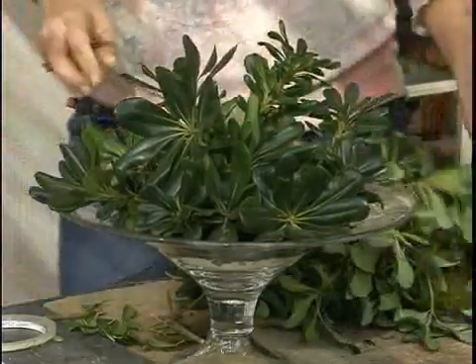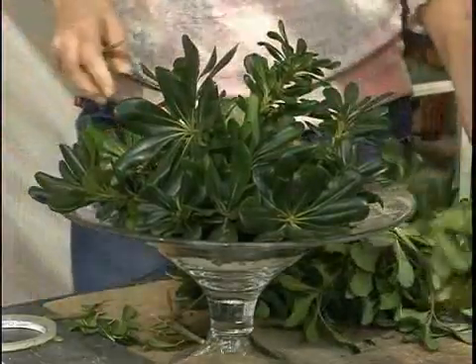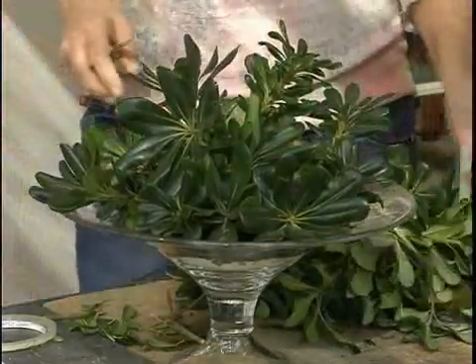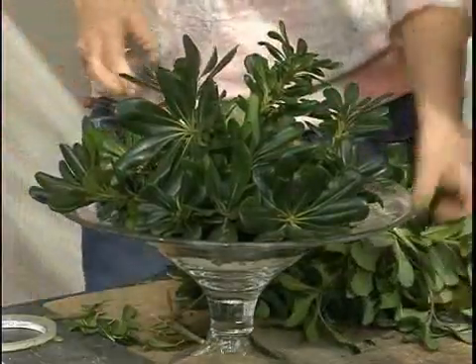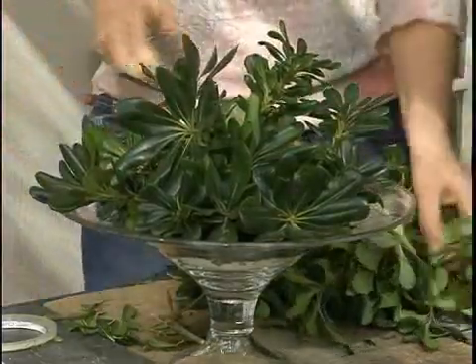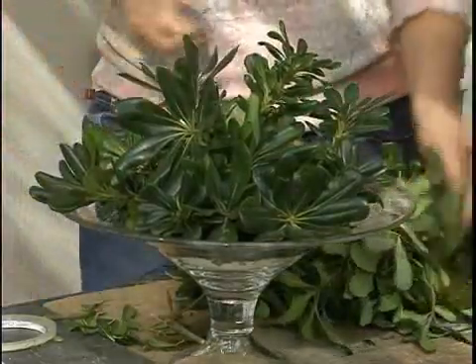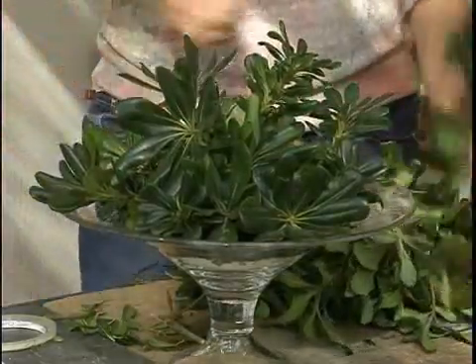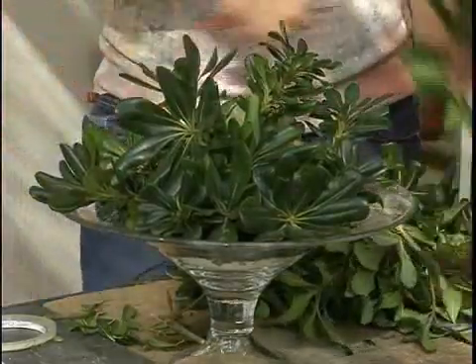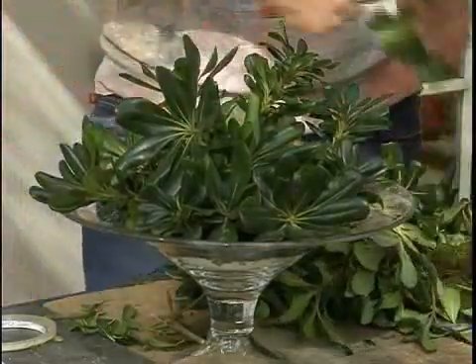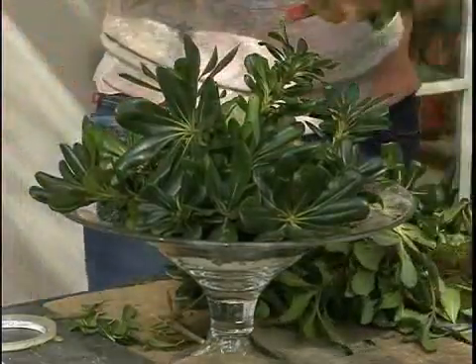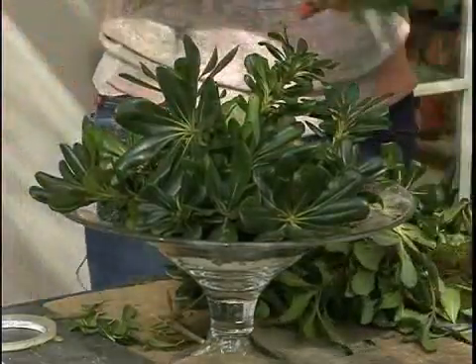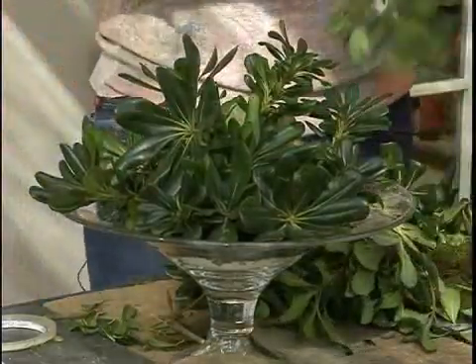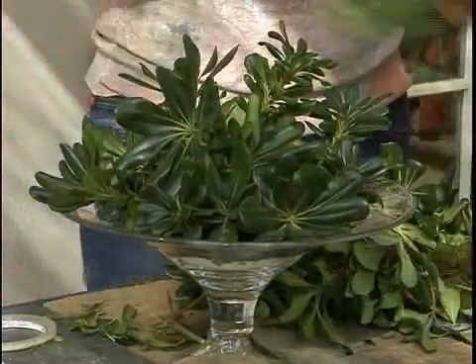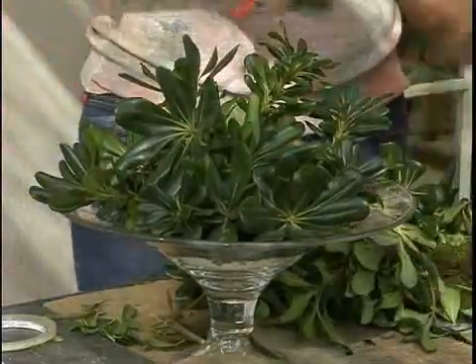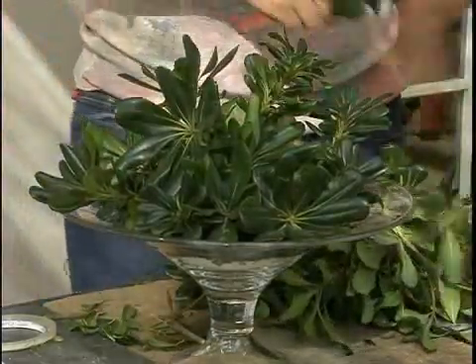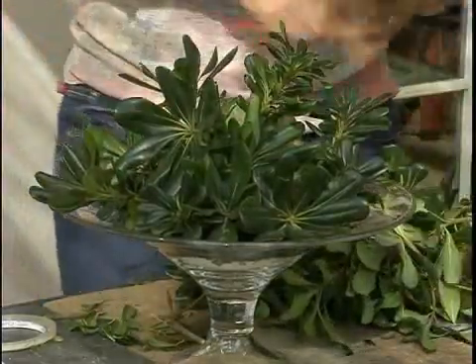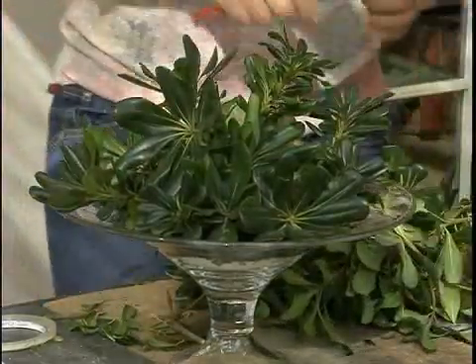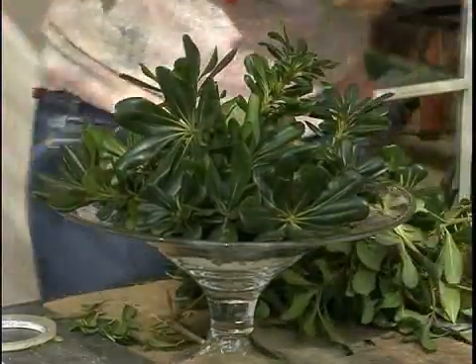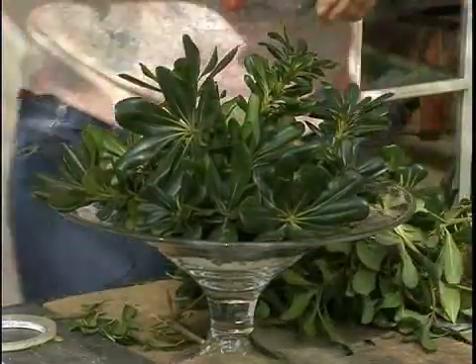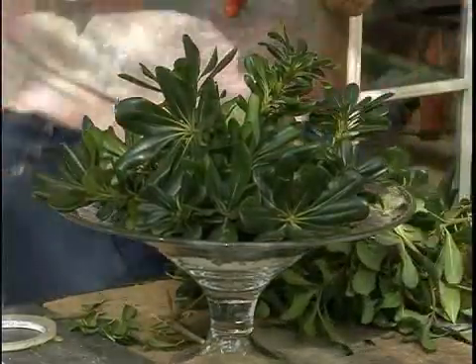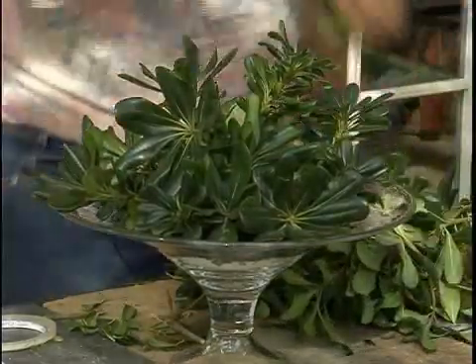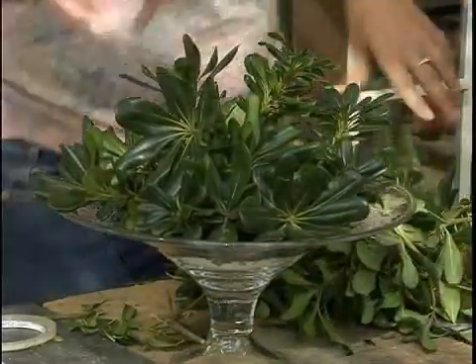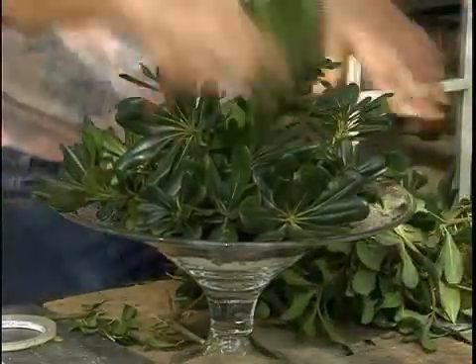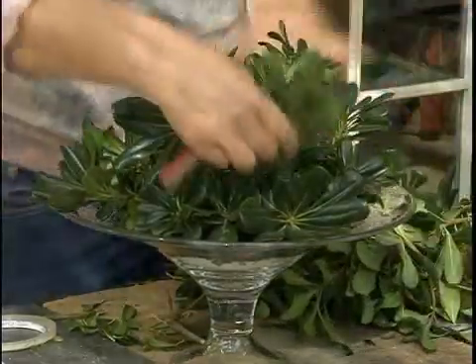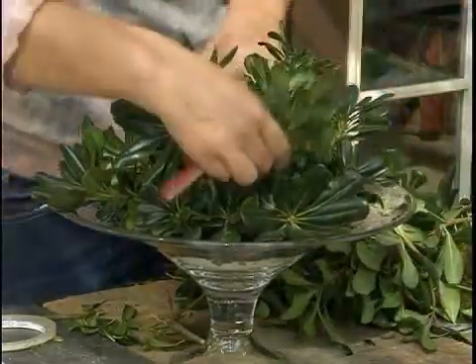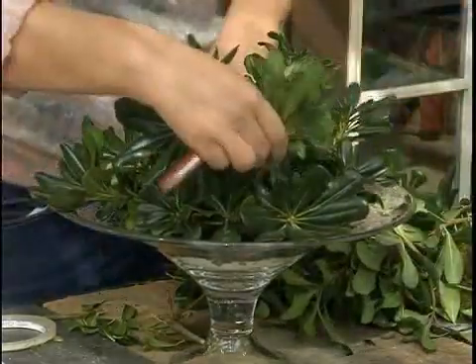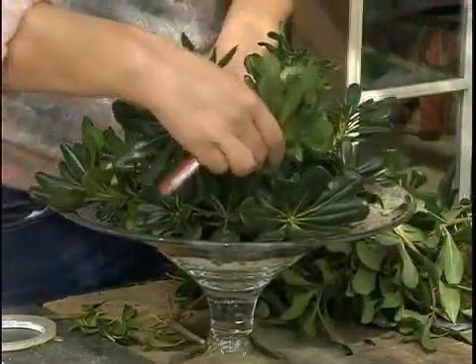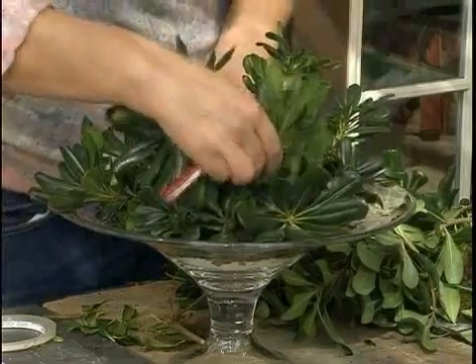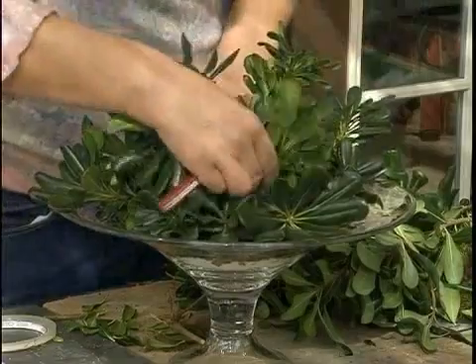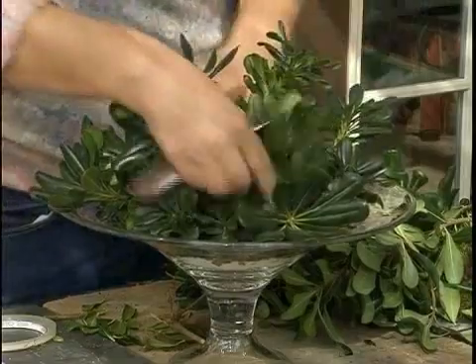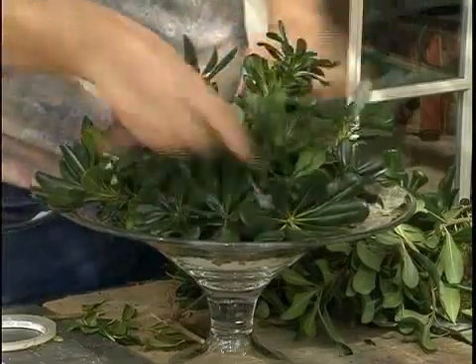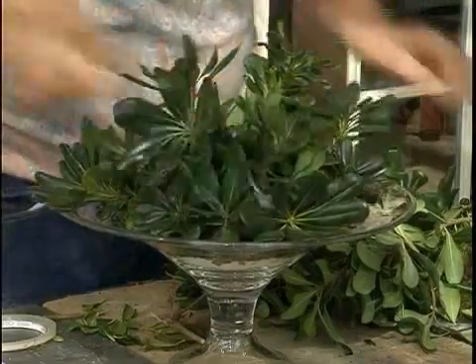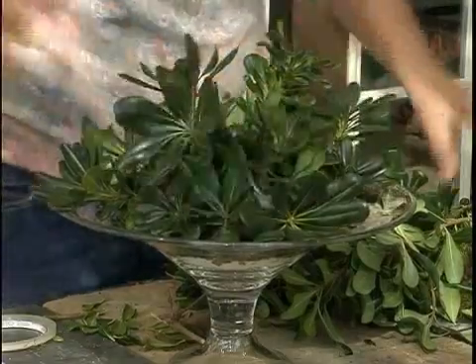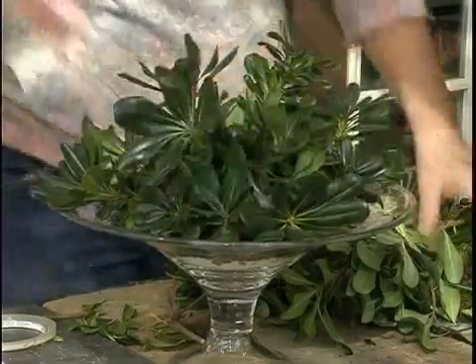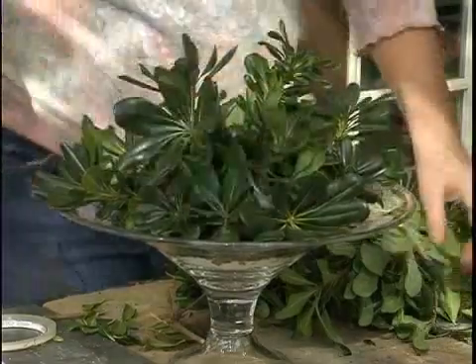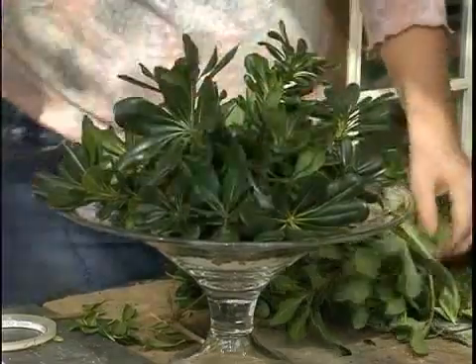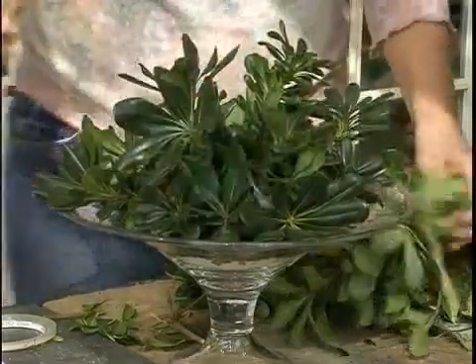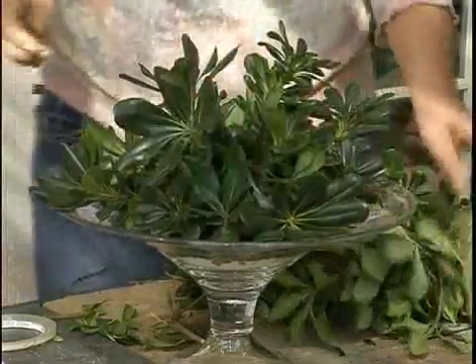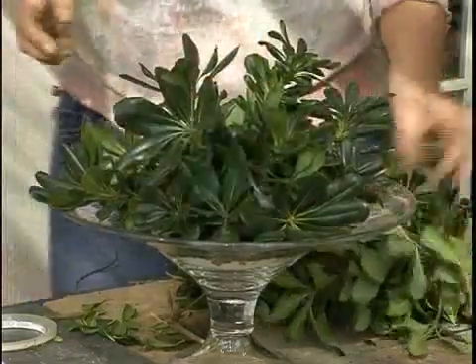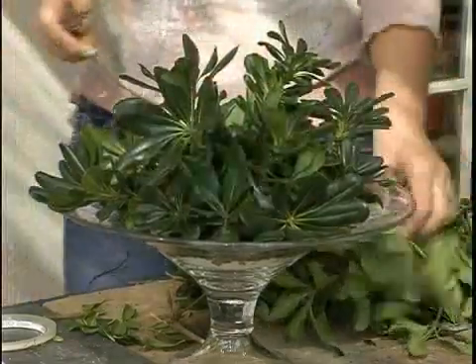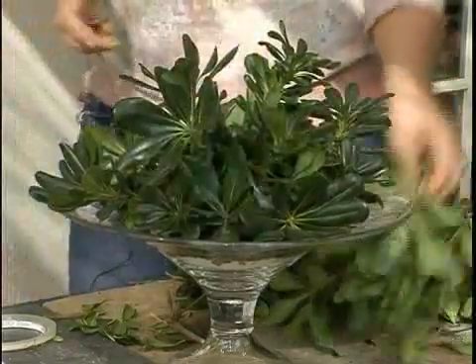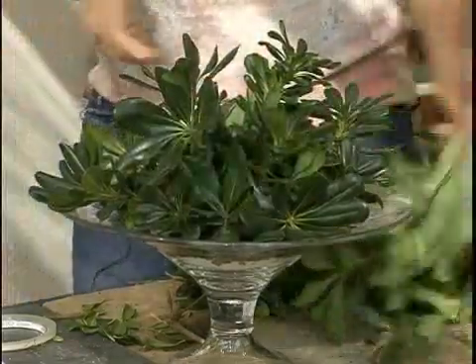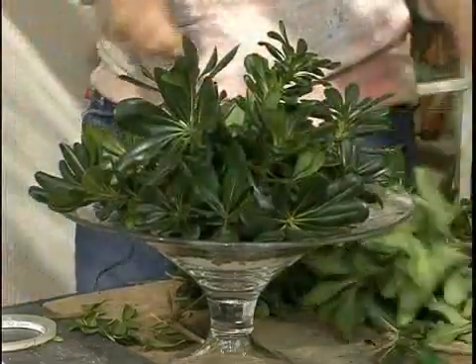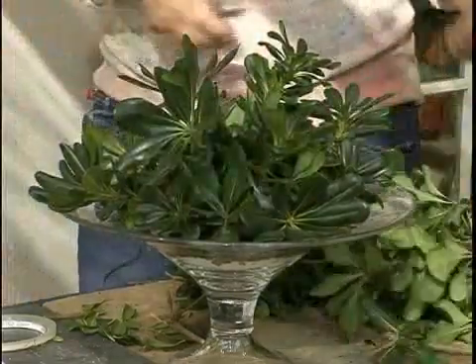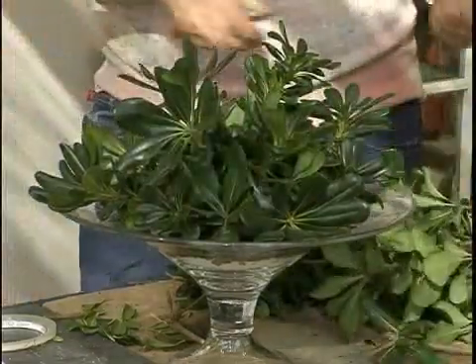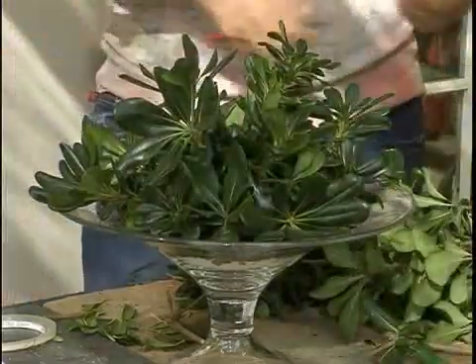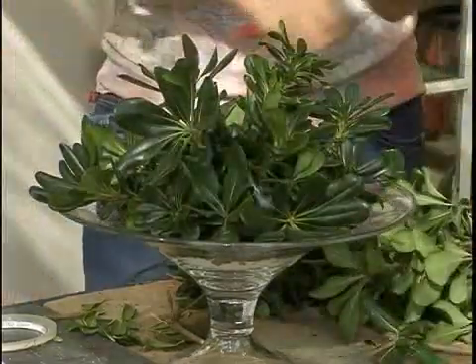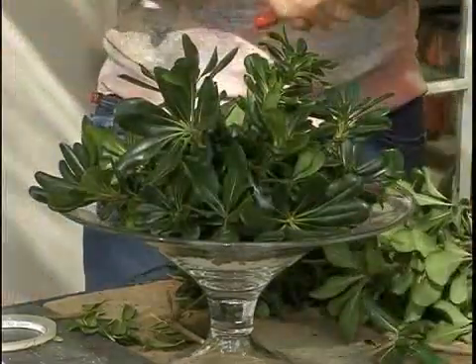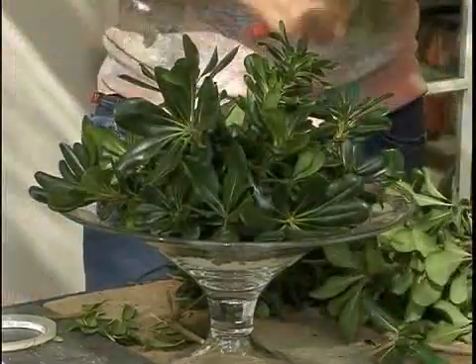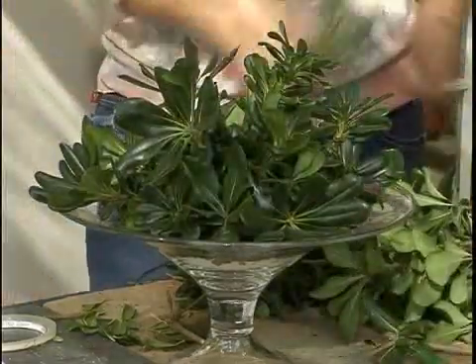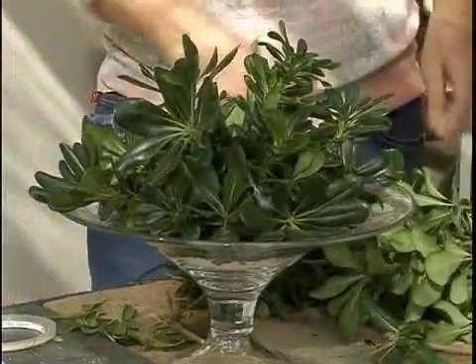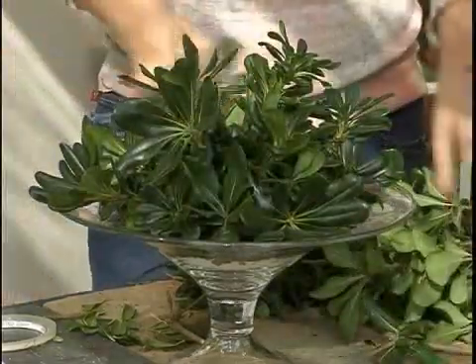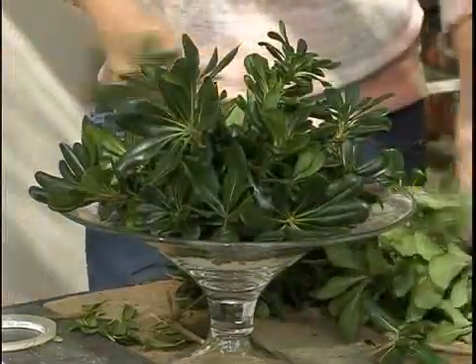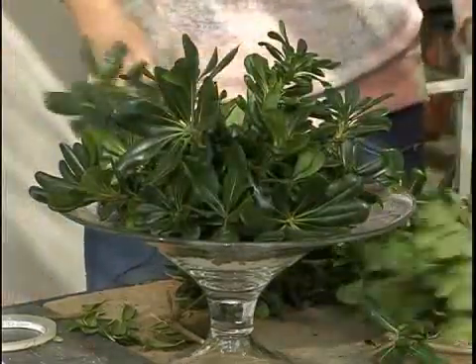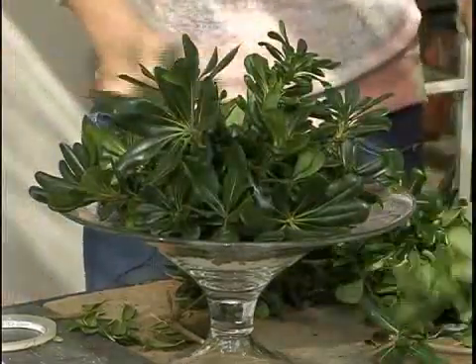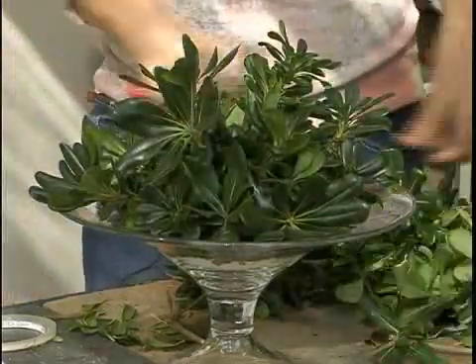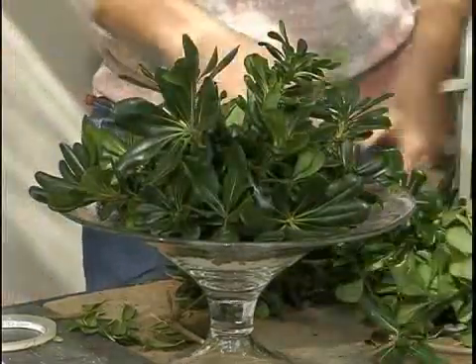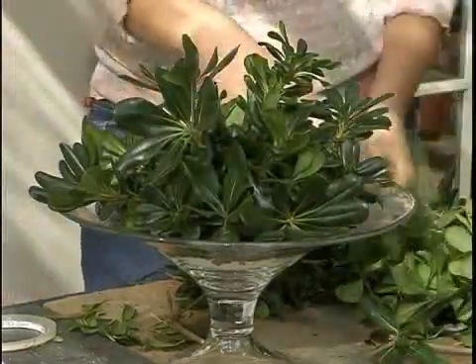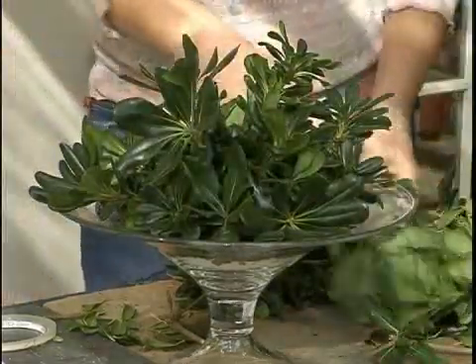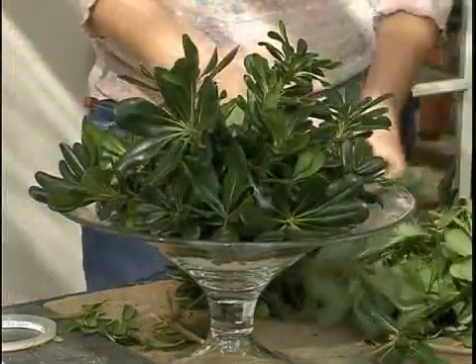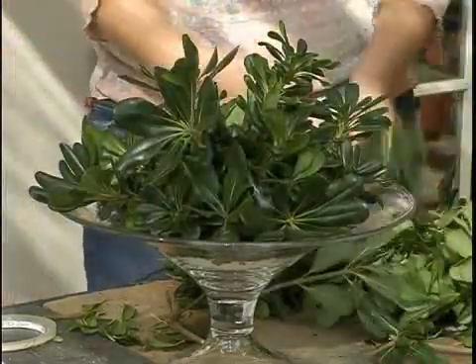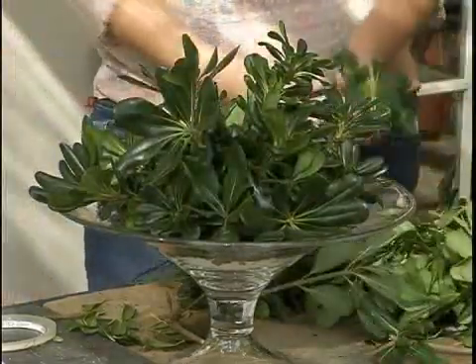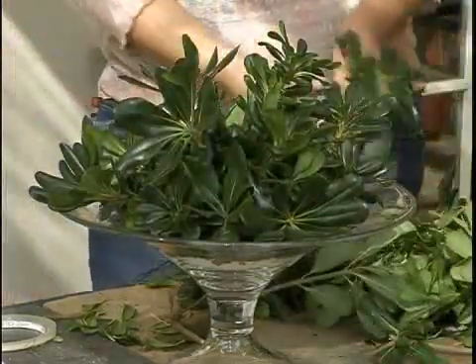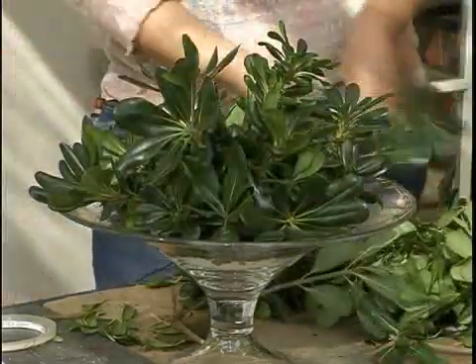Then we just fill in a few more pieces here and then we are done greening our container.